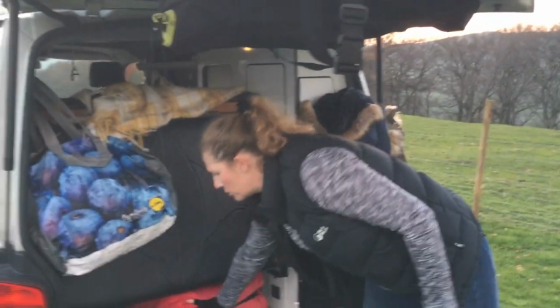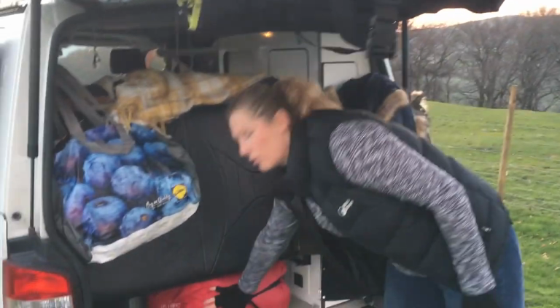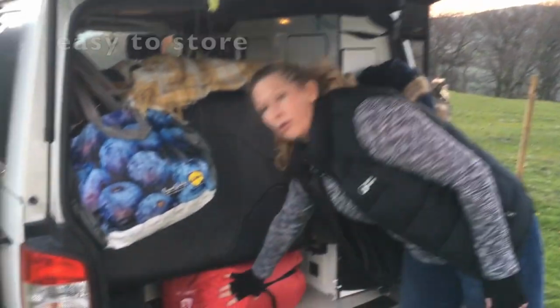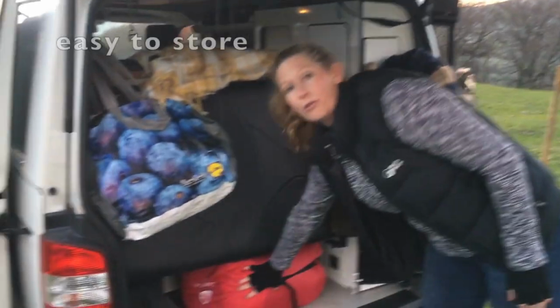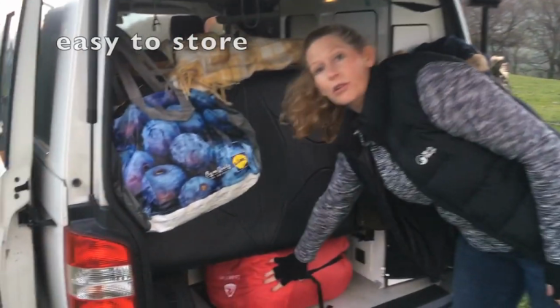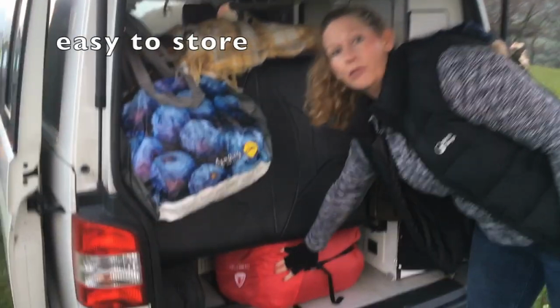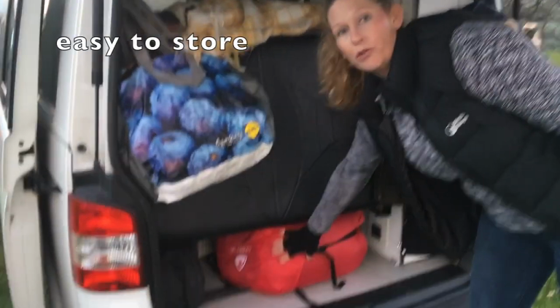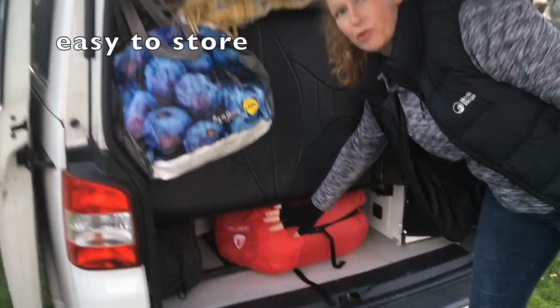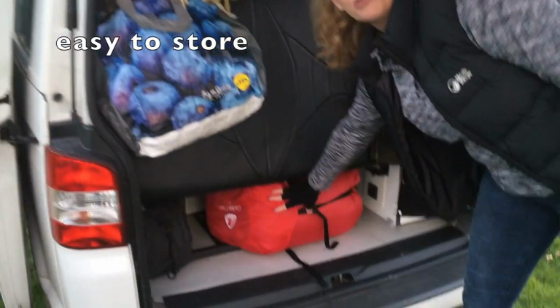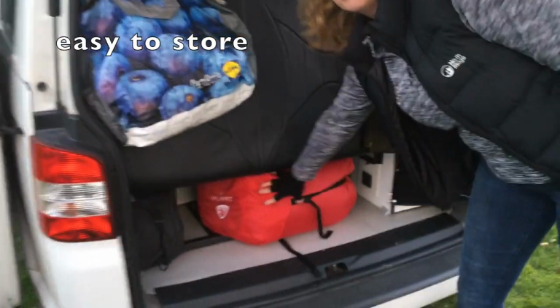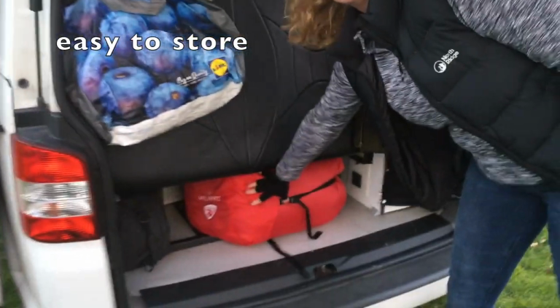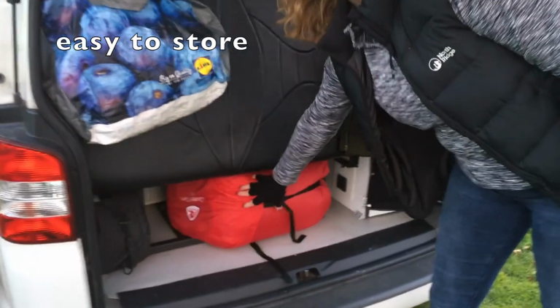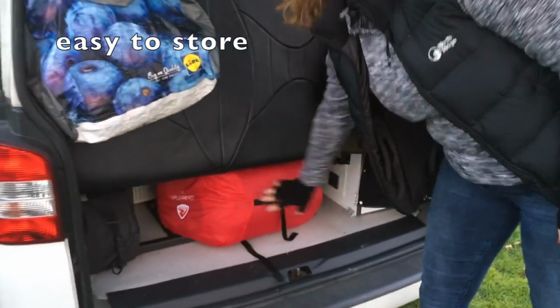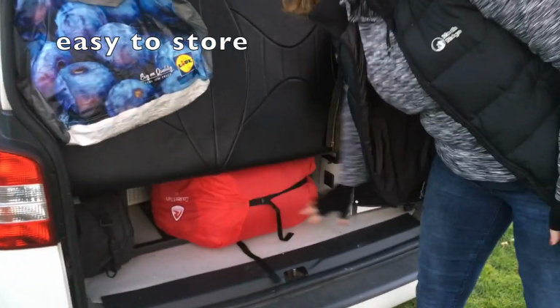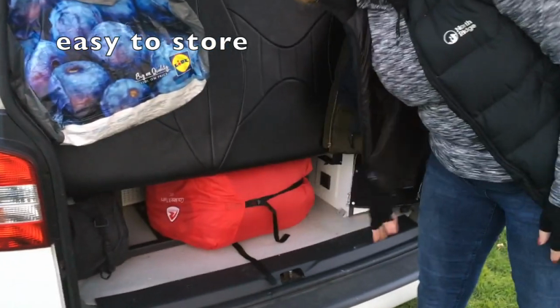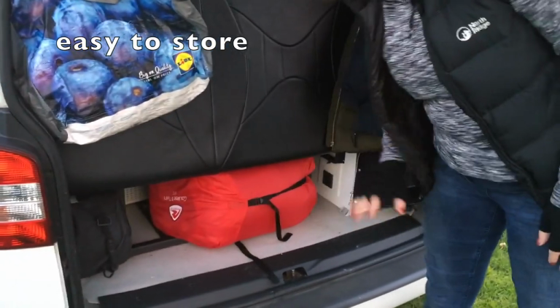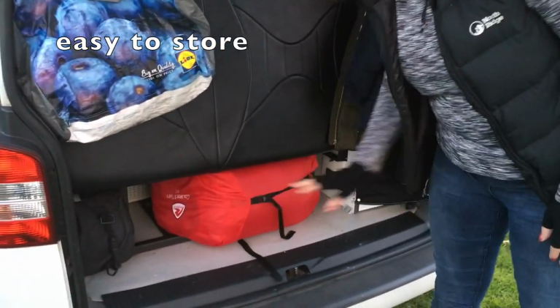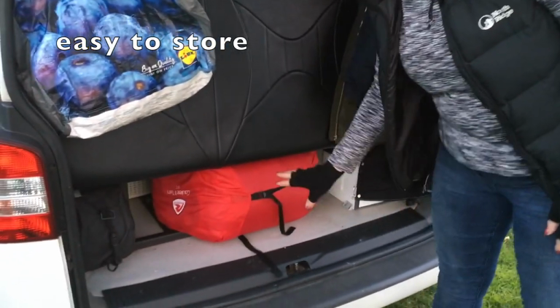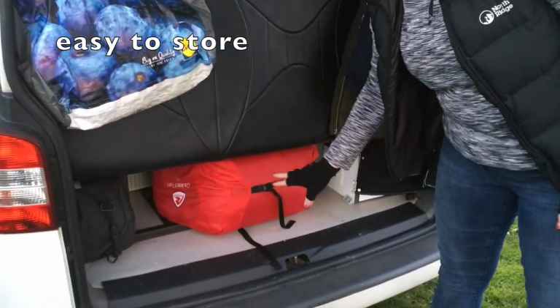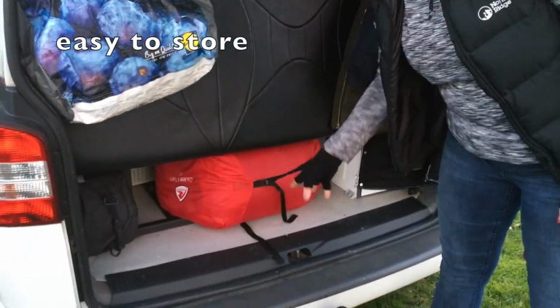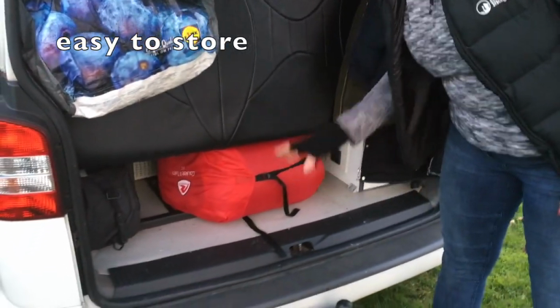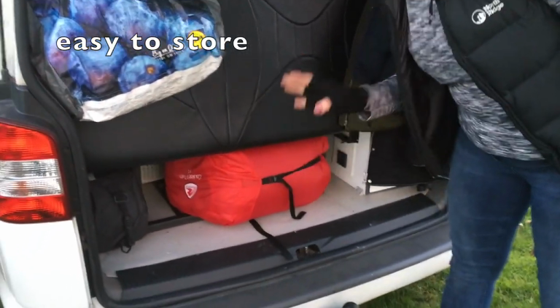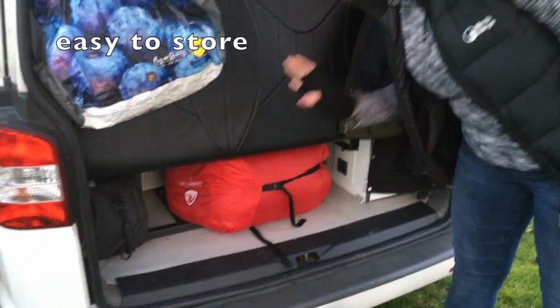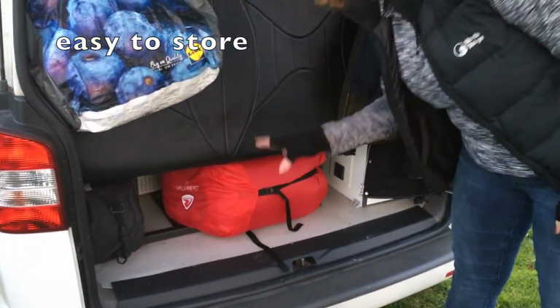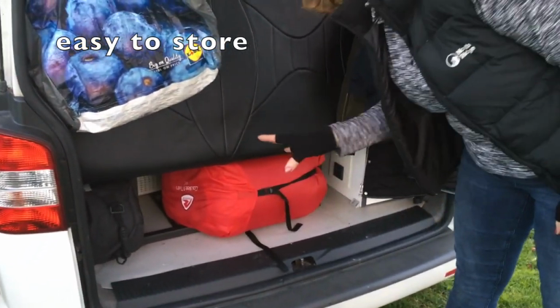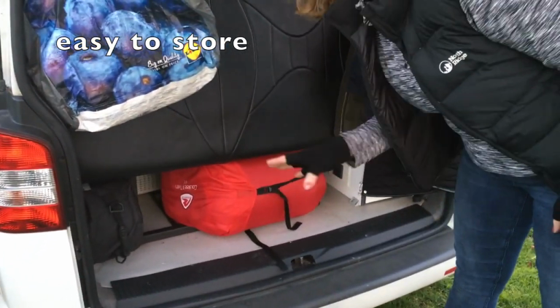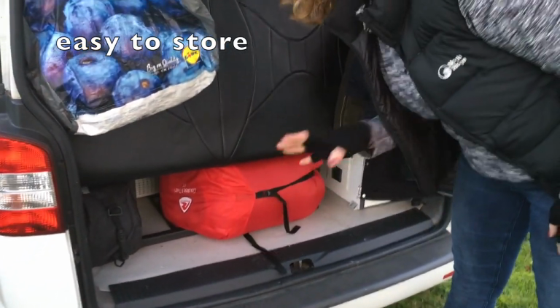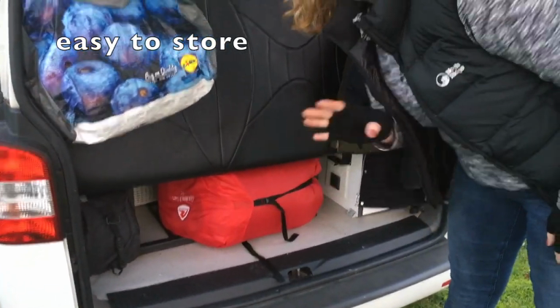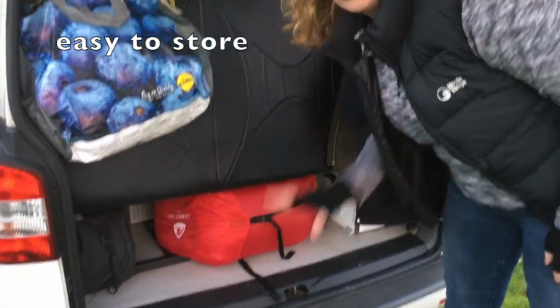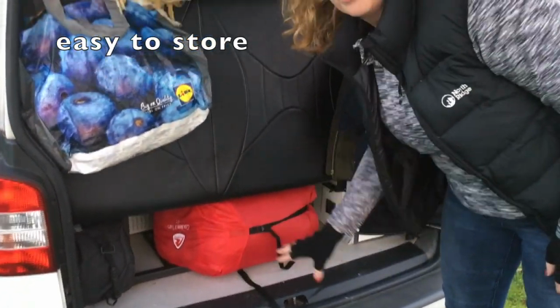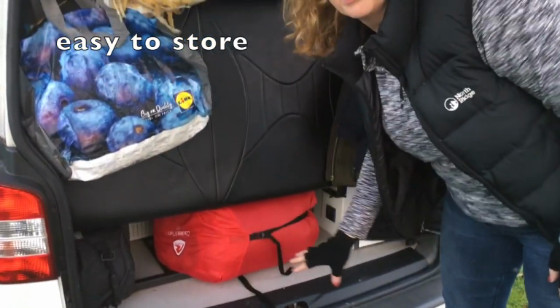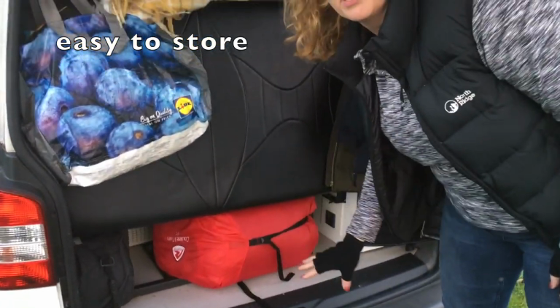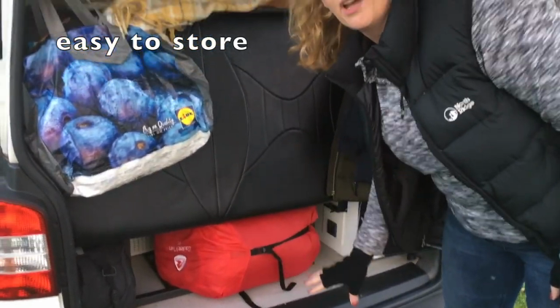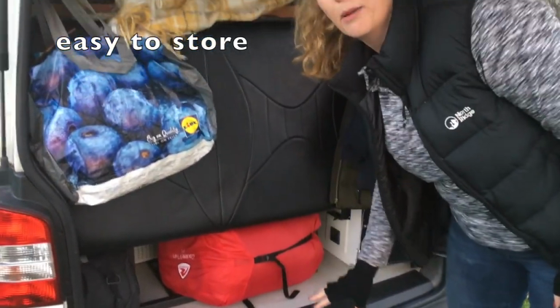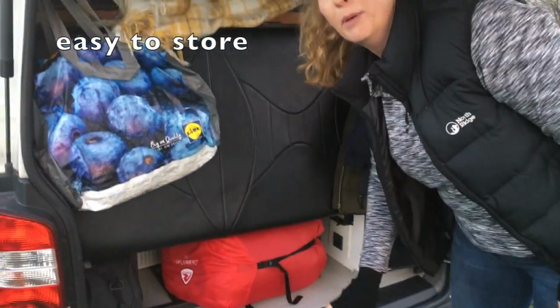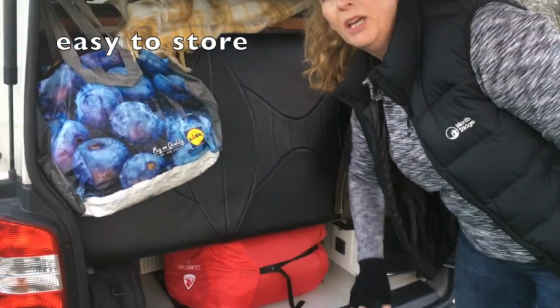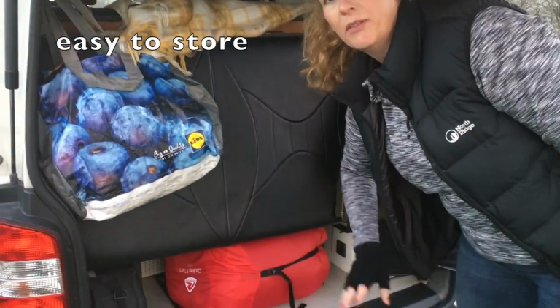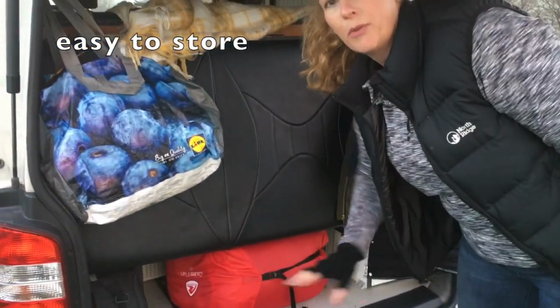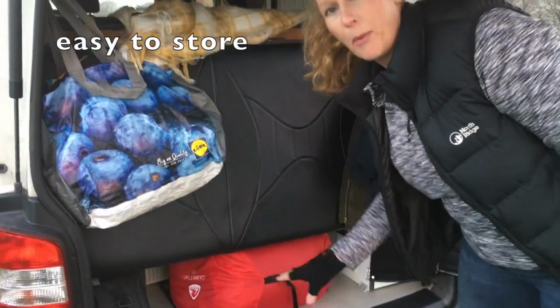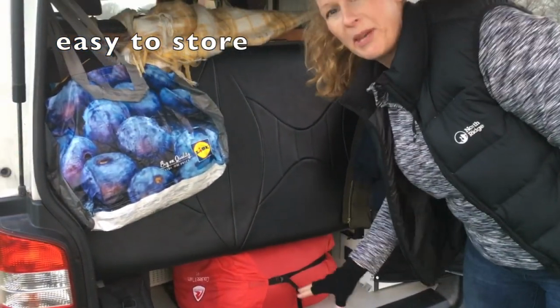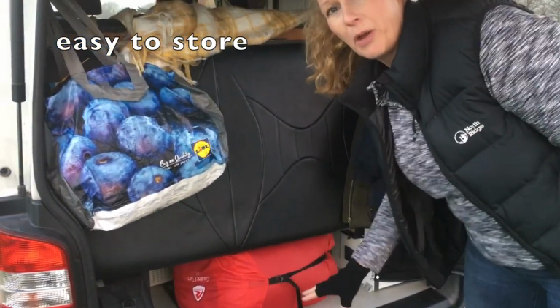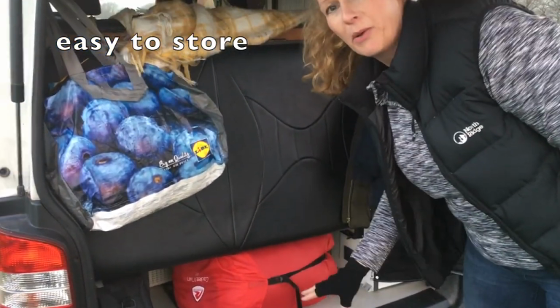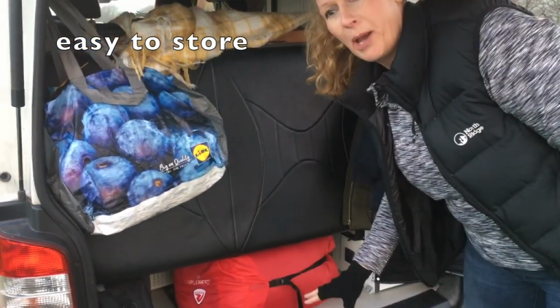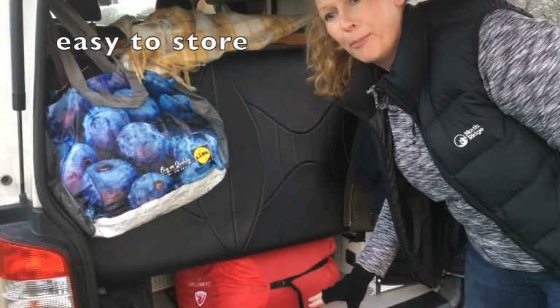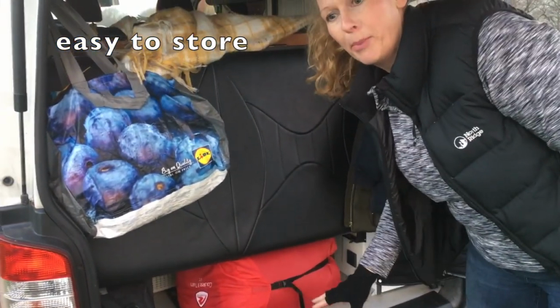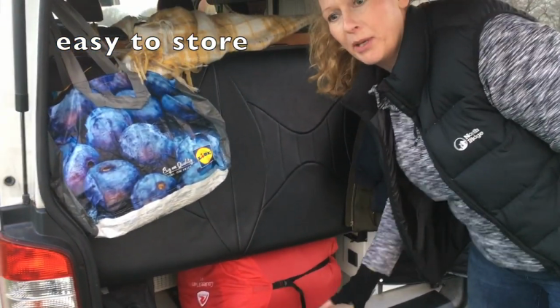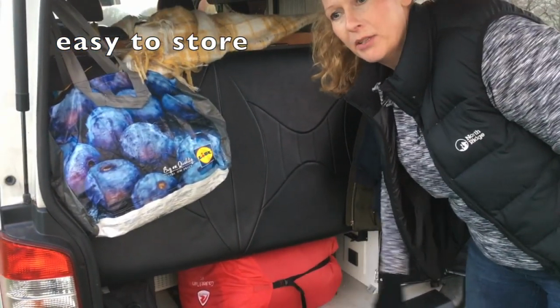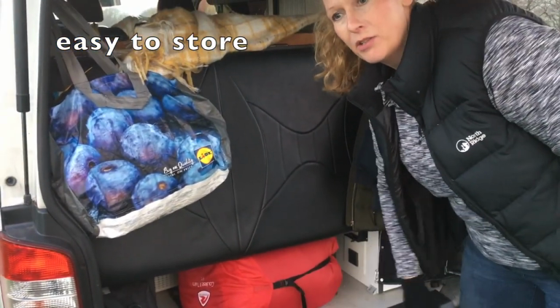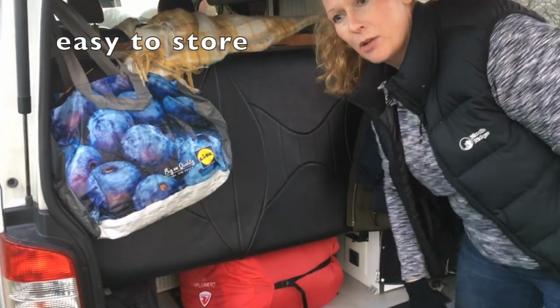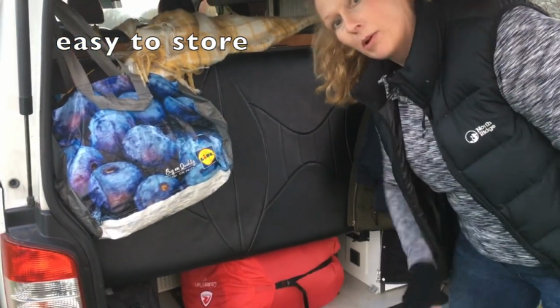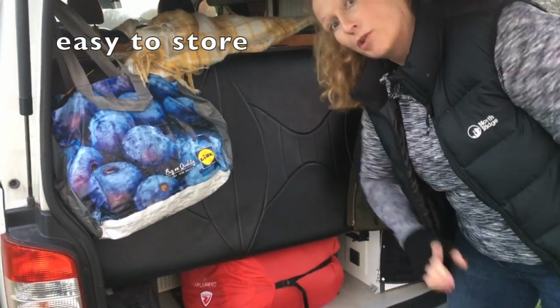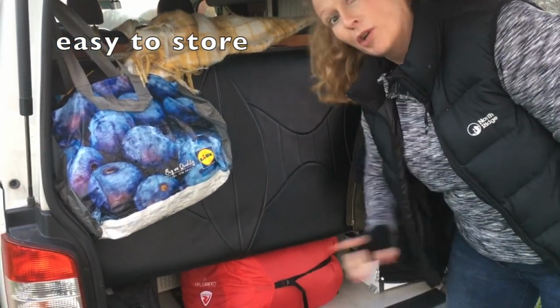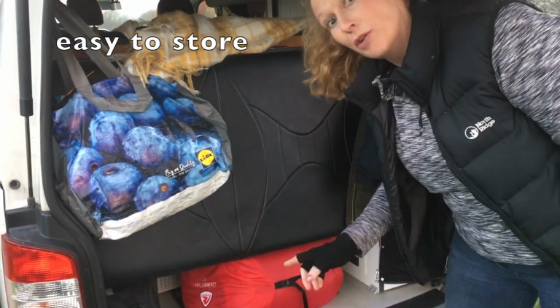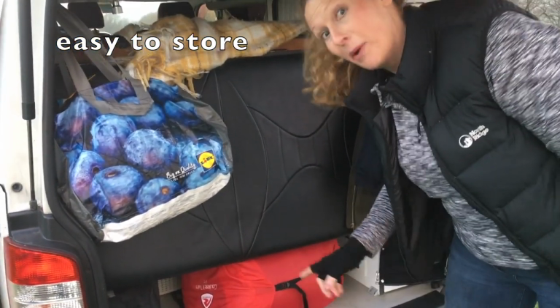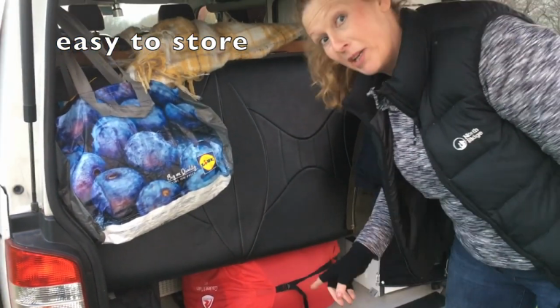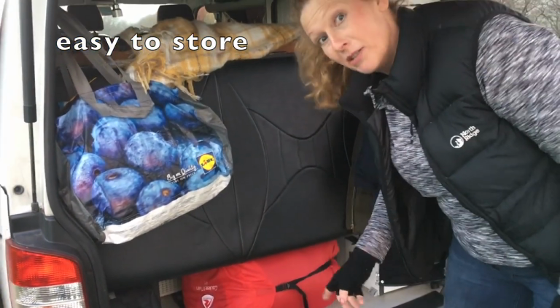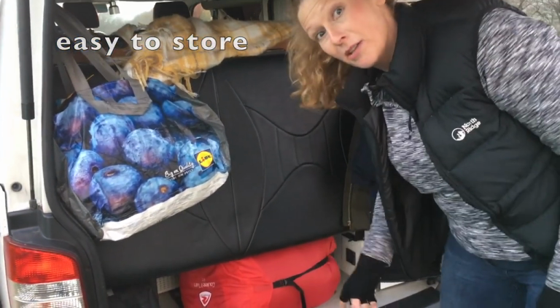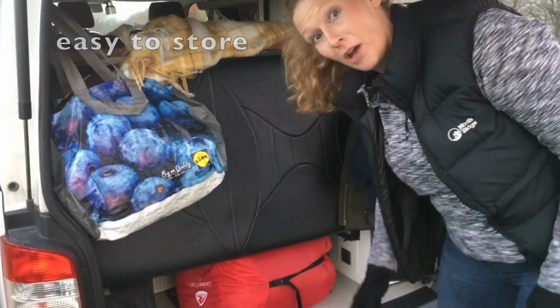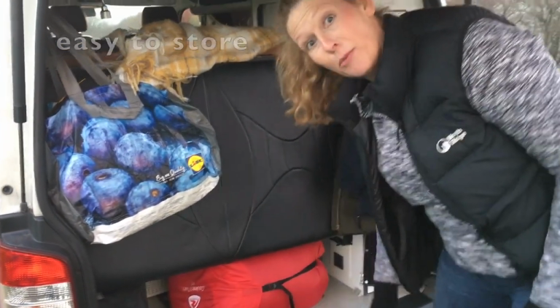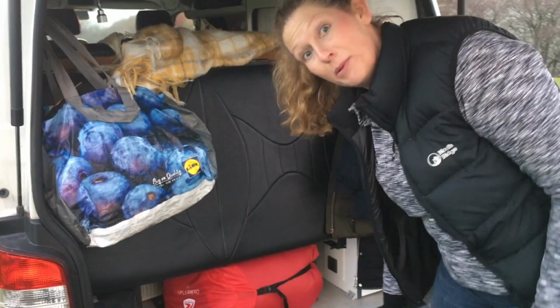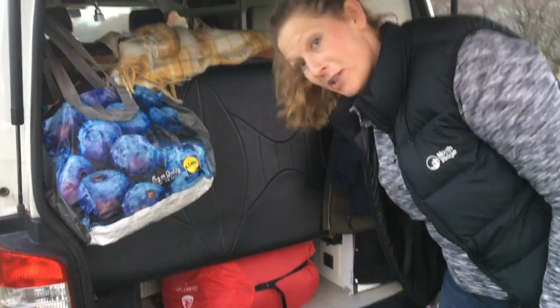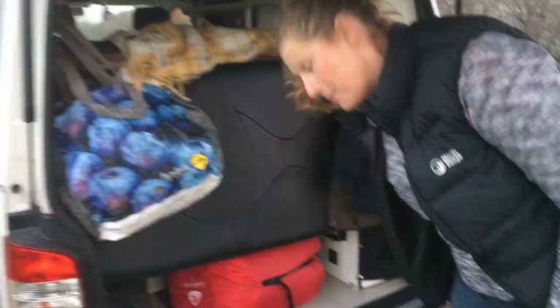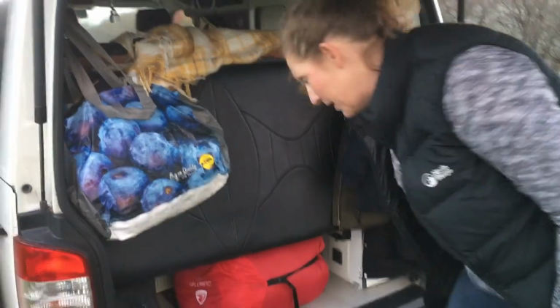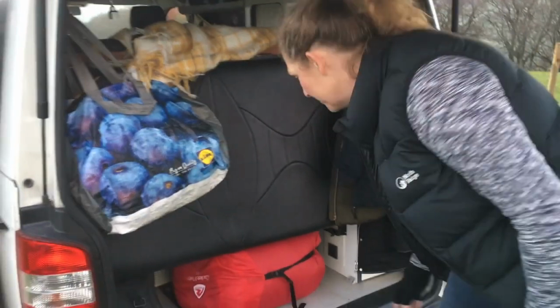It stores just underneath there, it's out of the way. I can have it there all the time for when we go camping. I'll show you when it's opened in a minute.